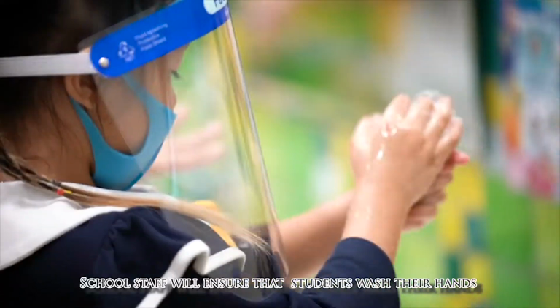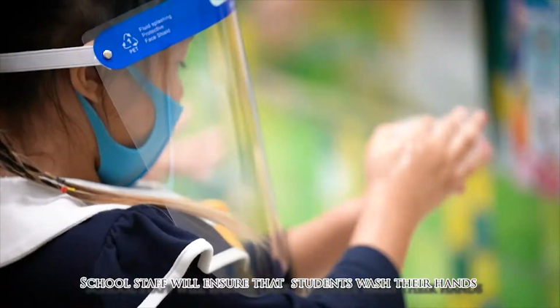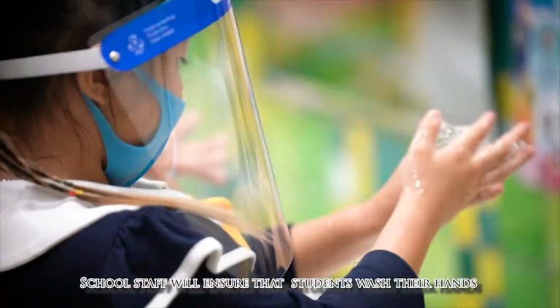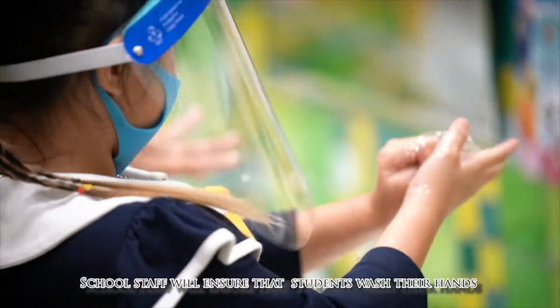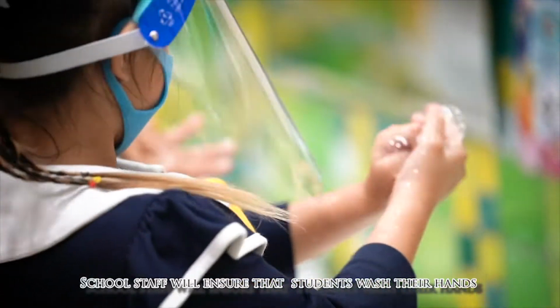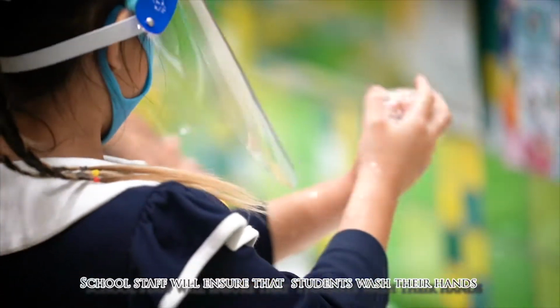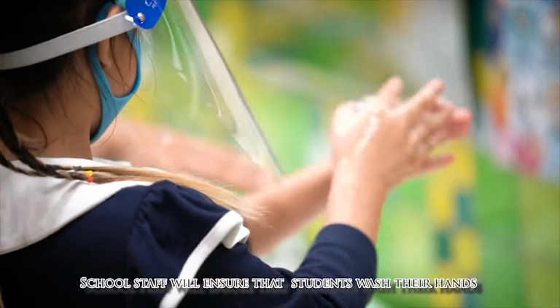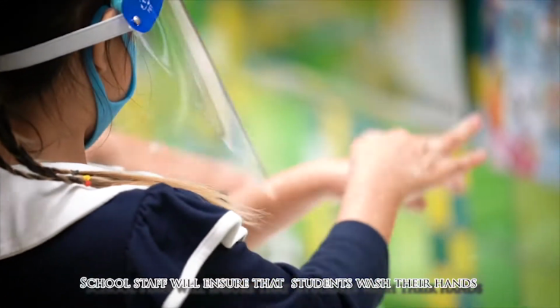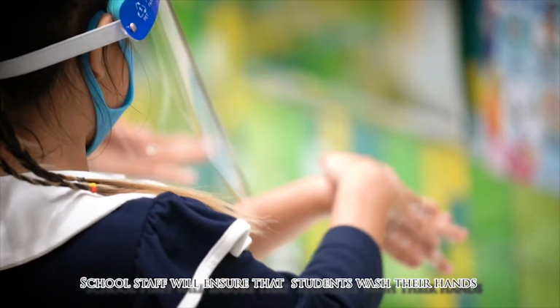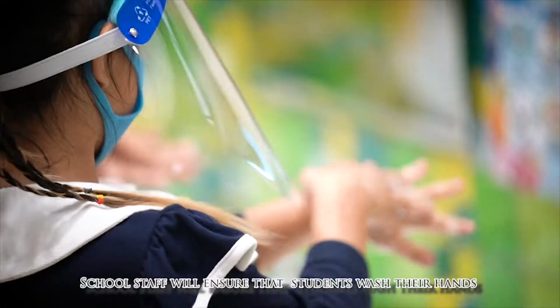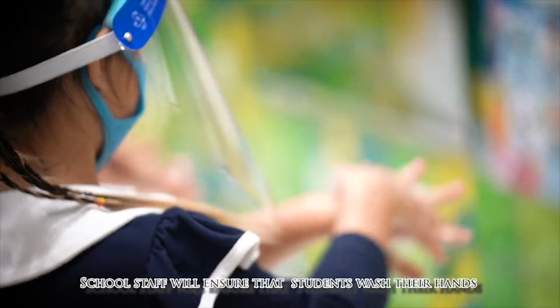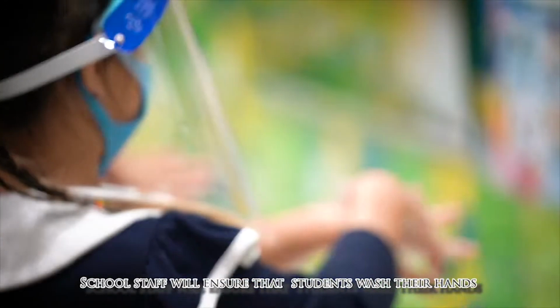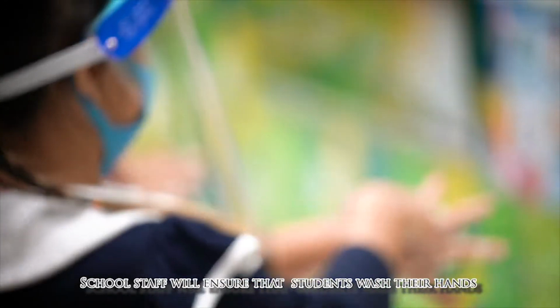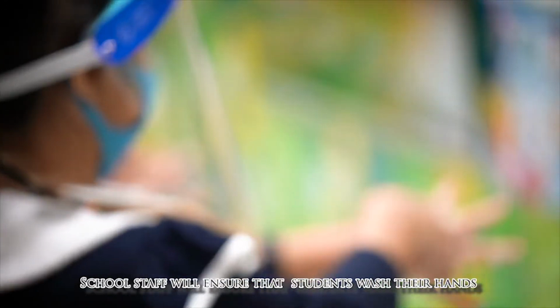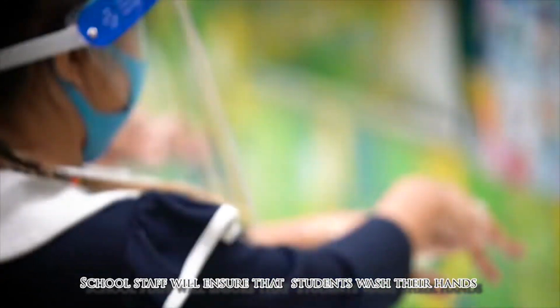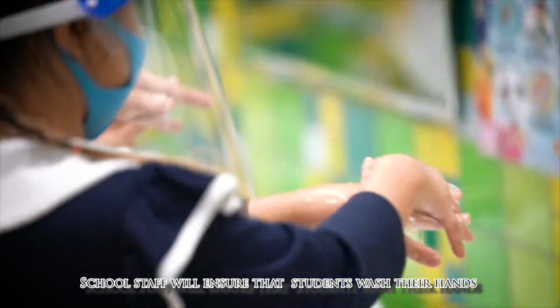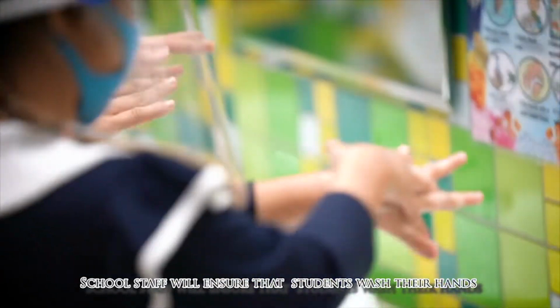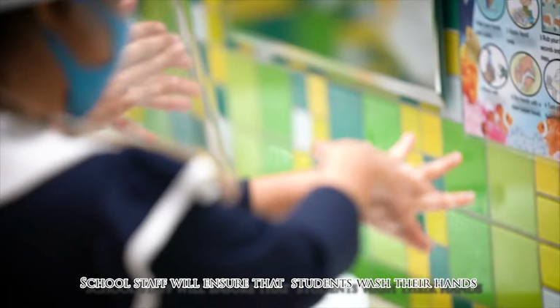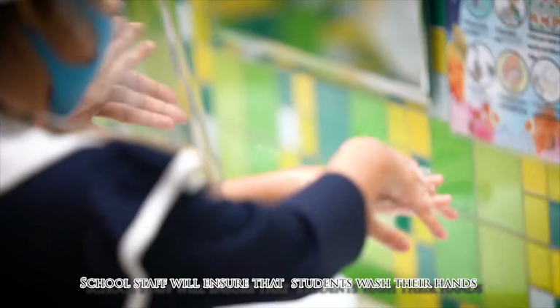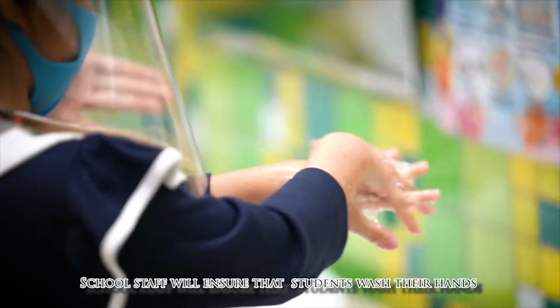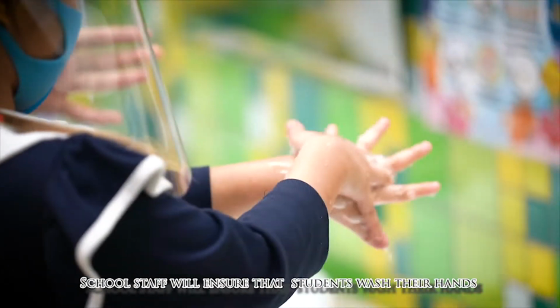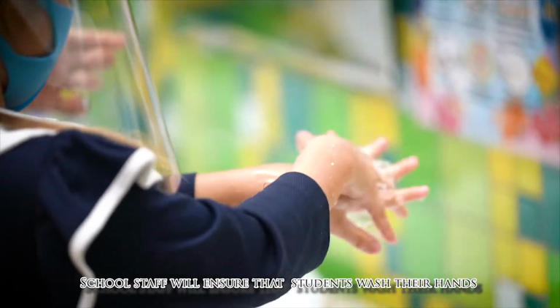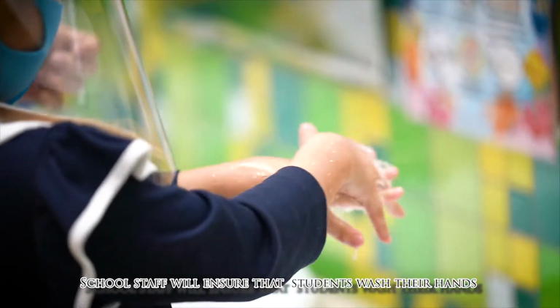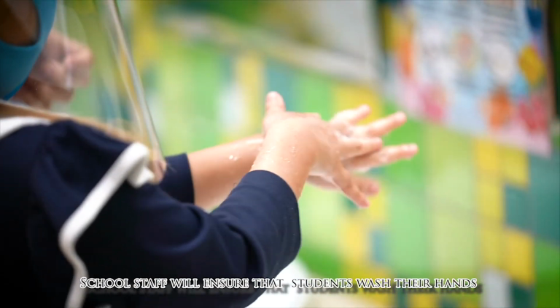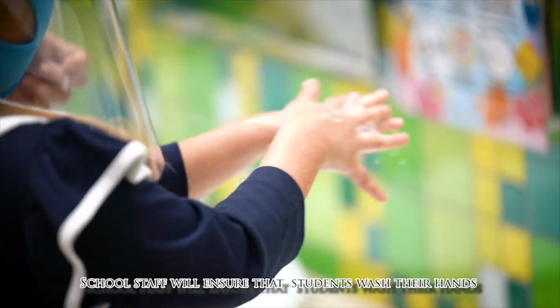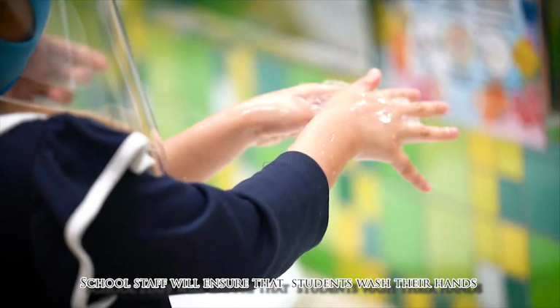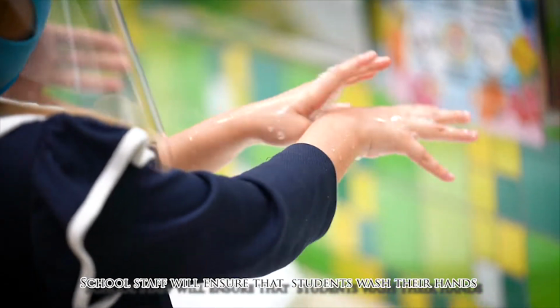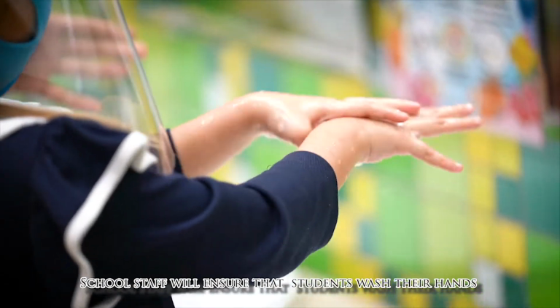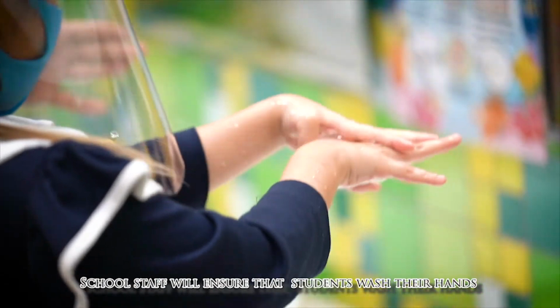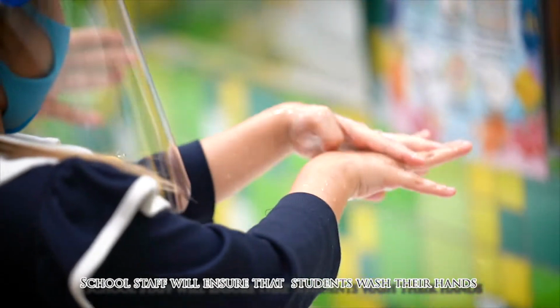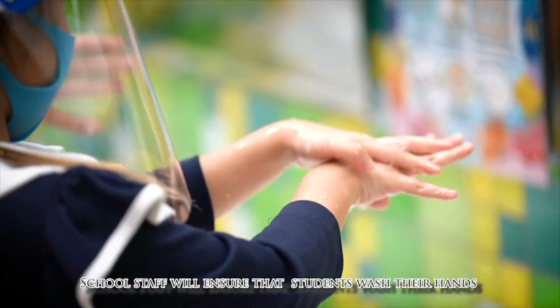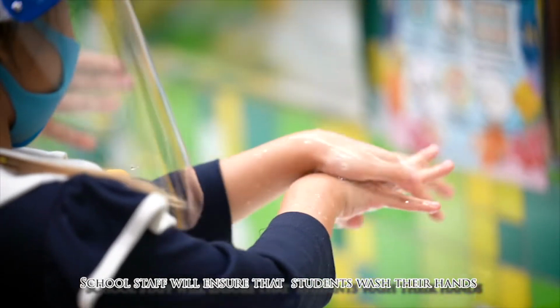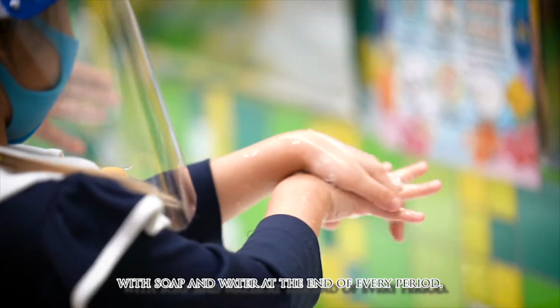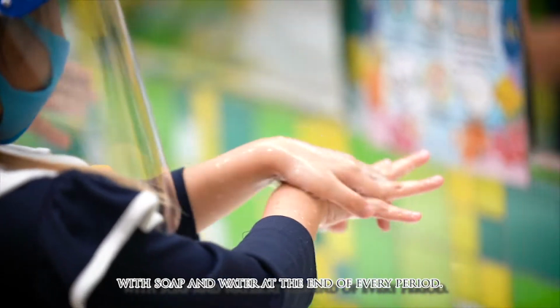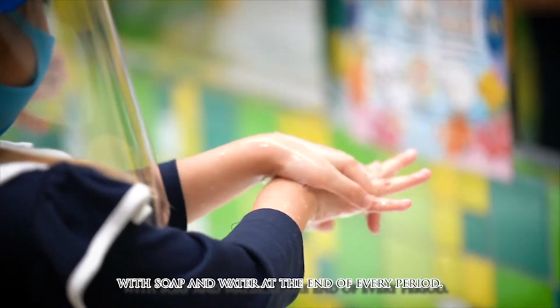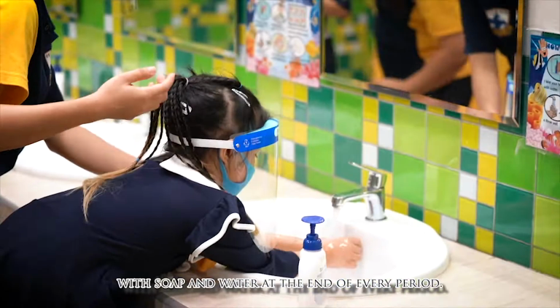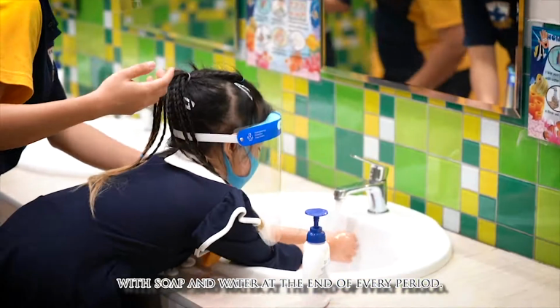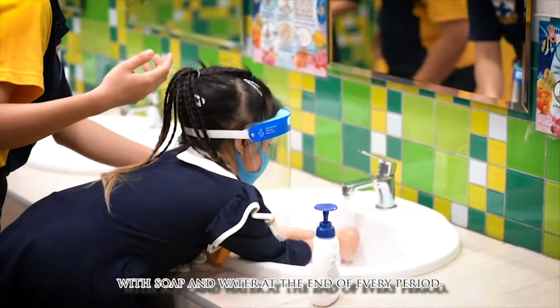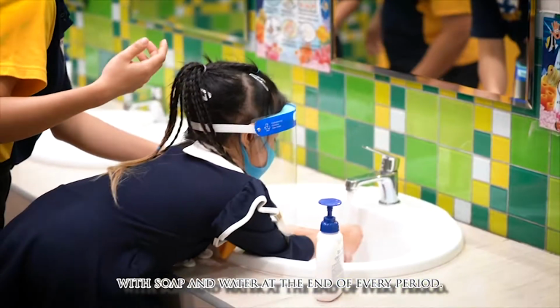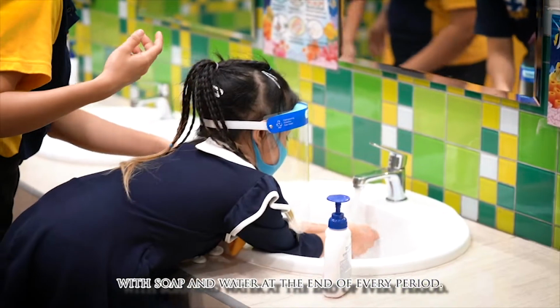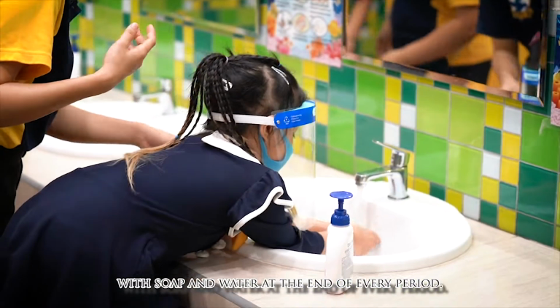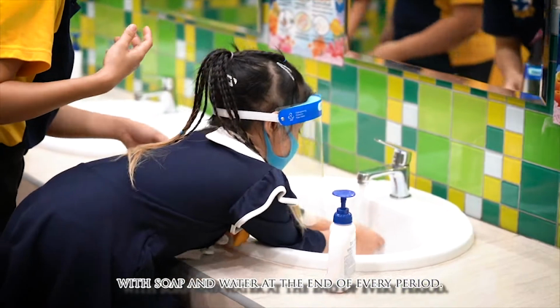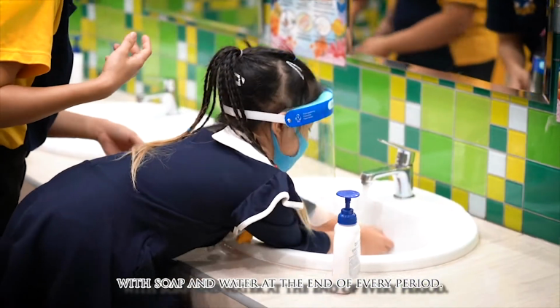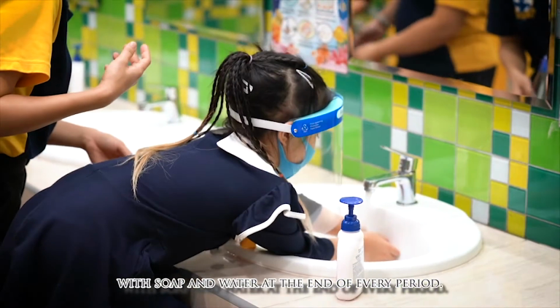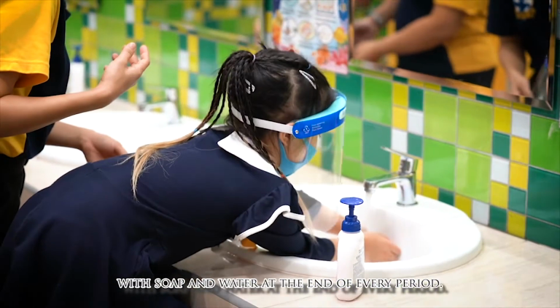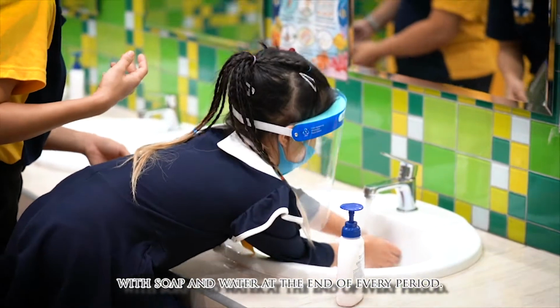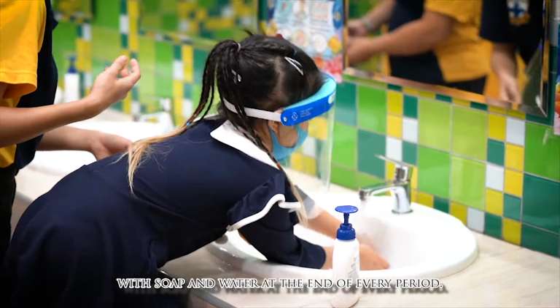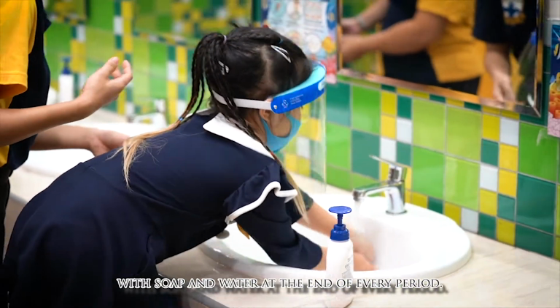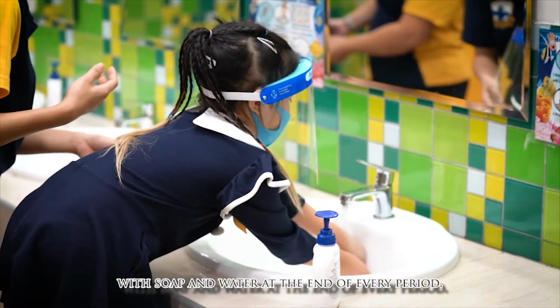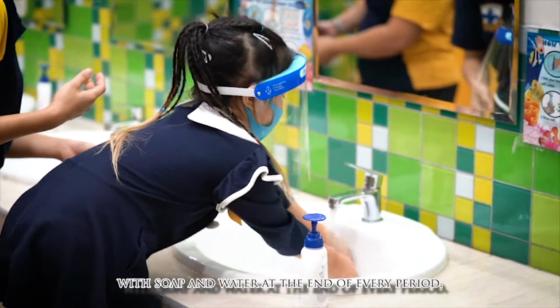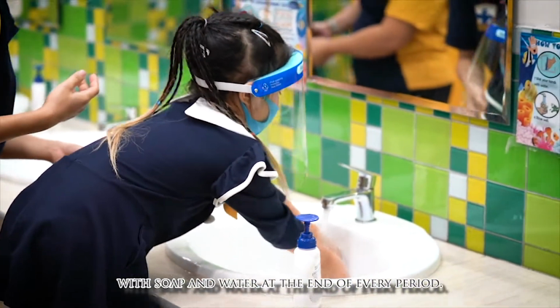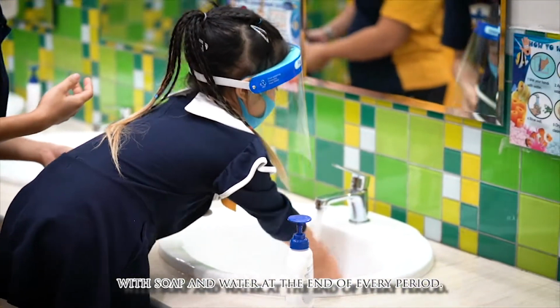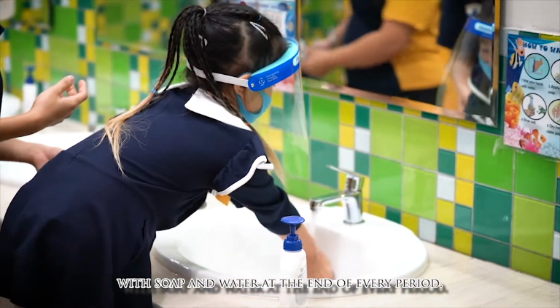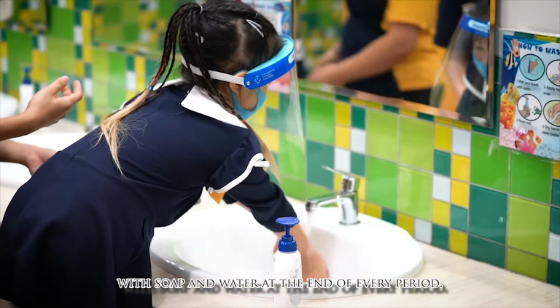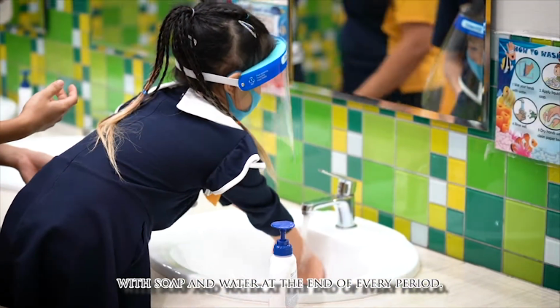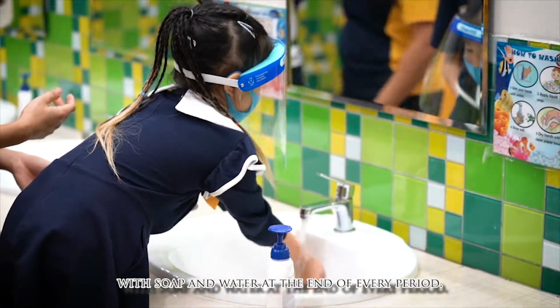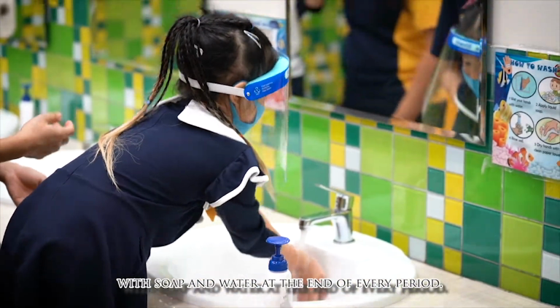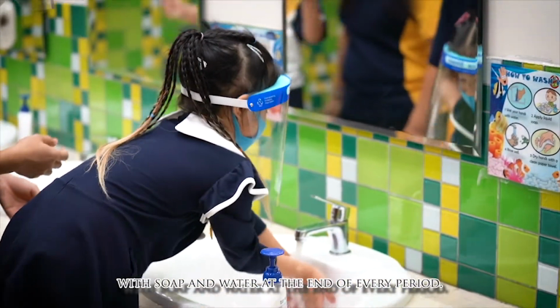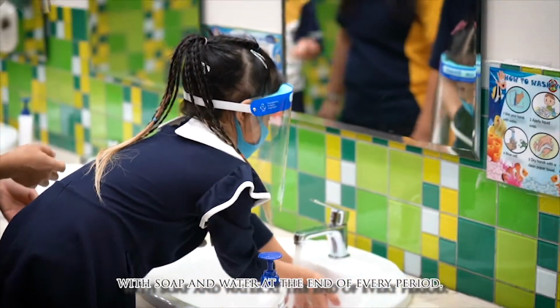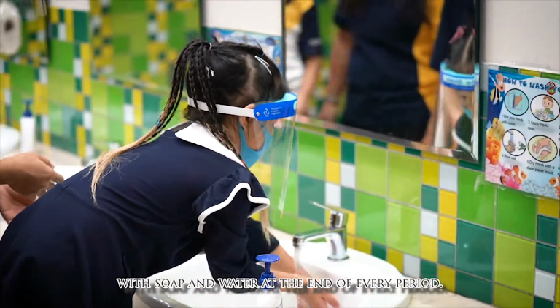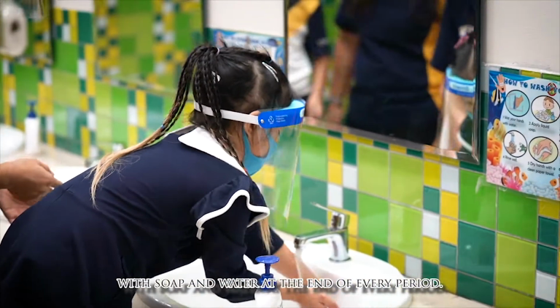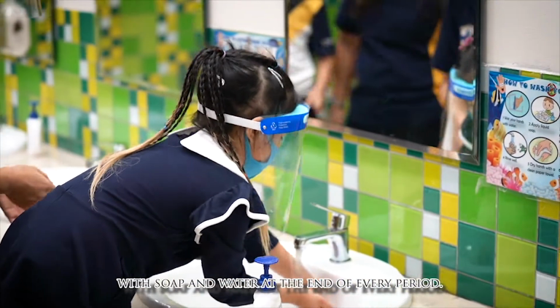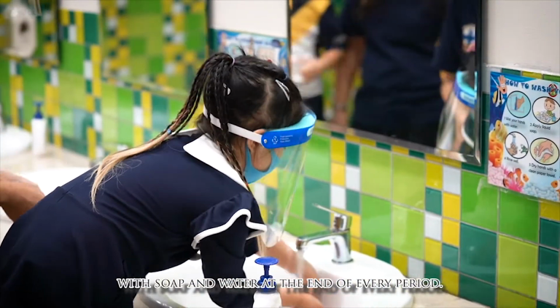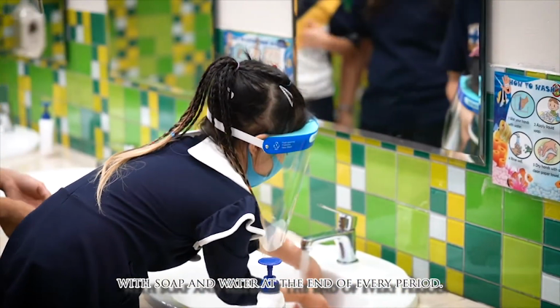School staff will ensure that students wash their hands with soap and water at the end of every period.